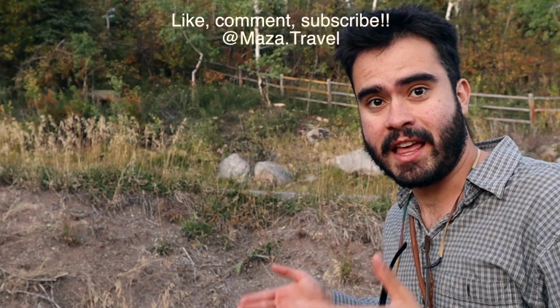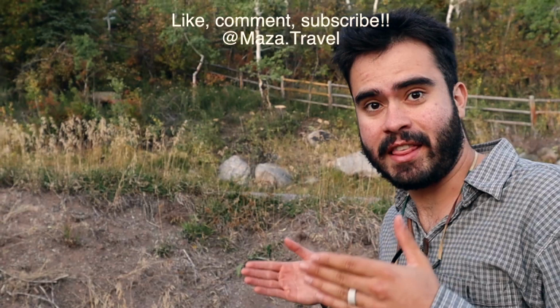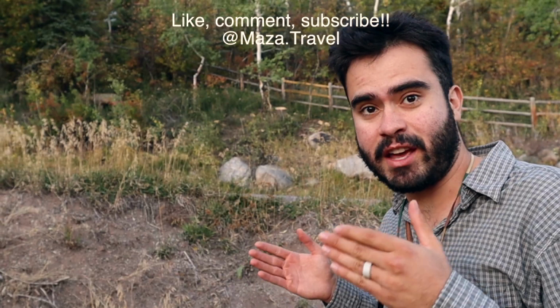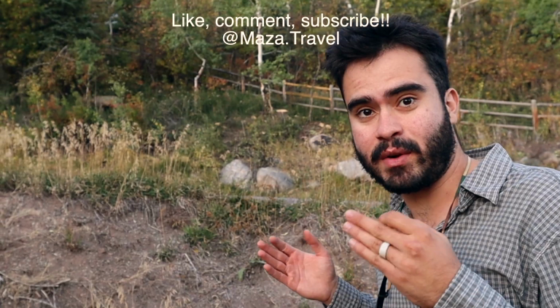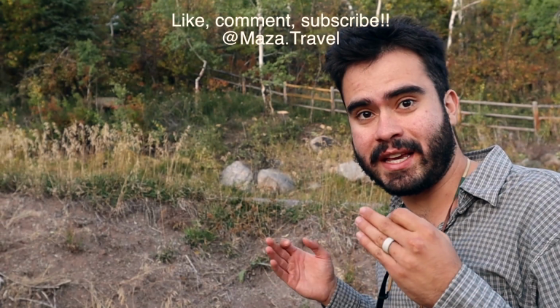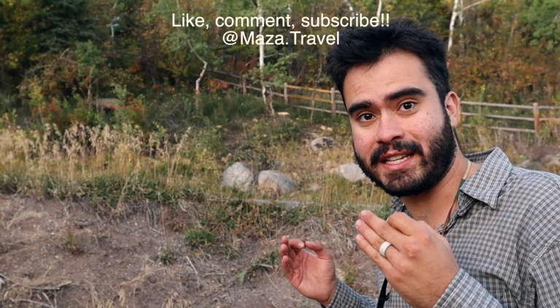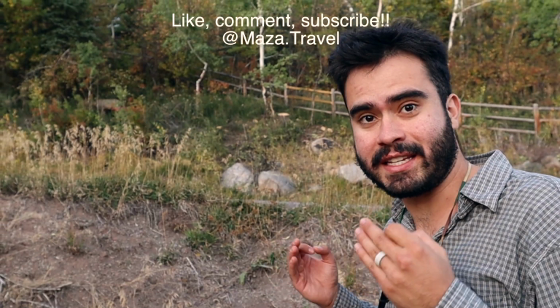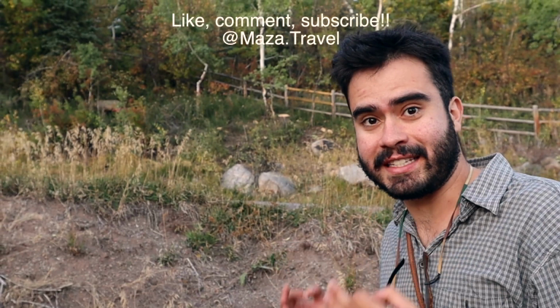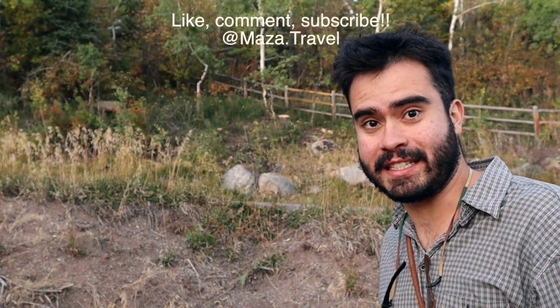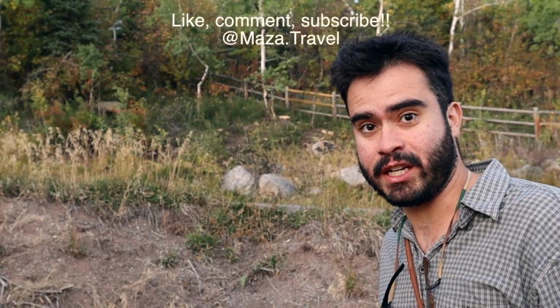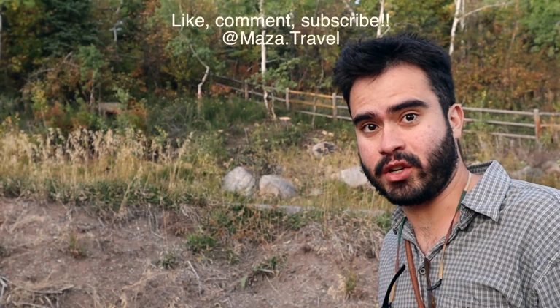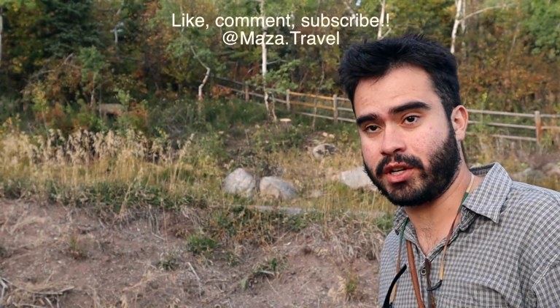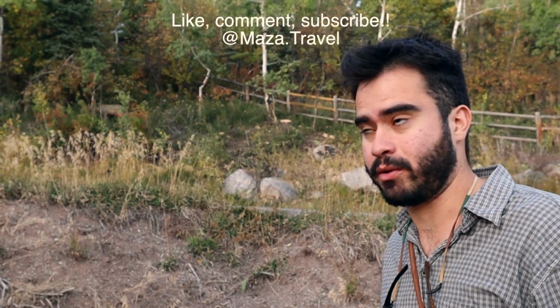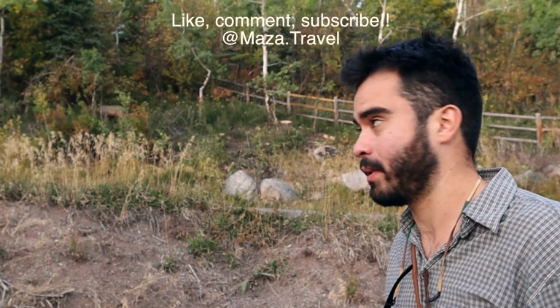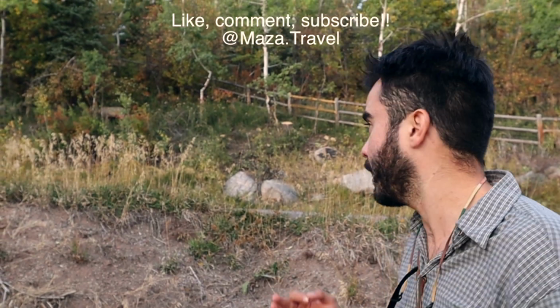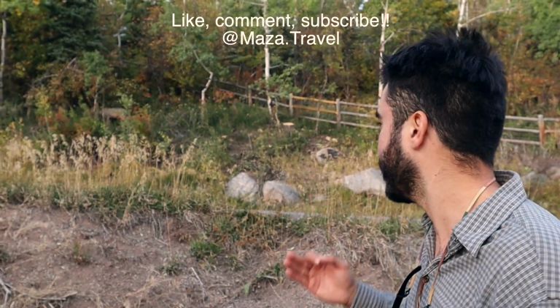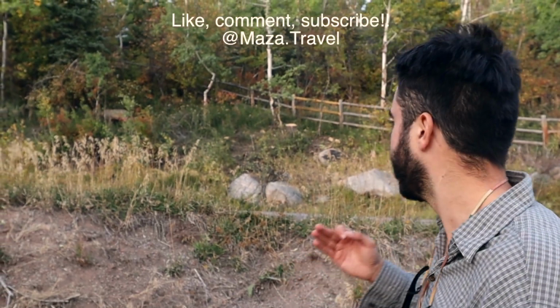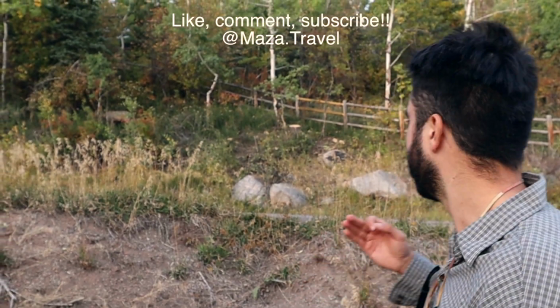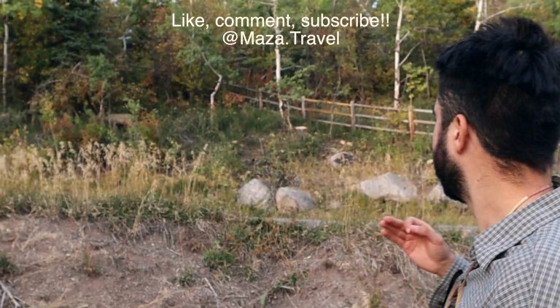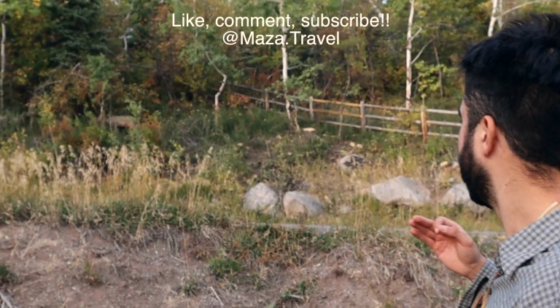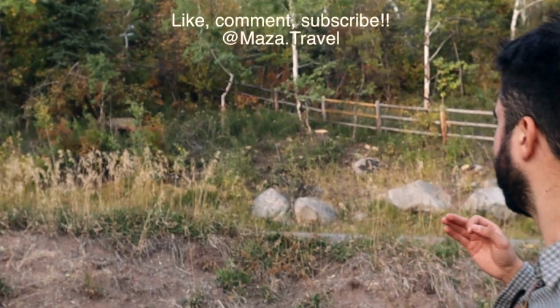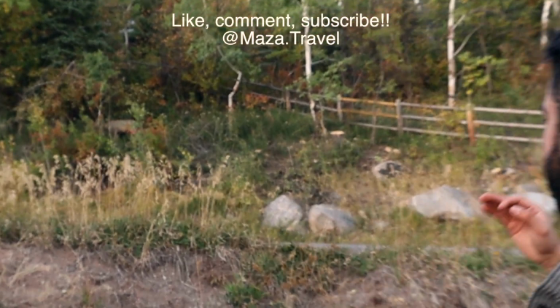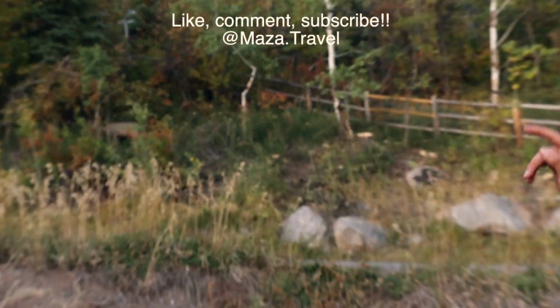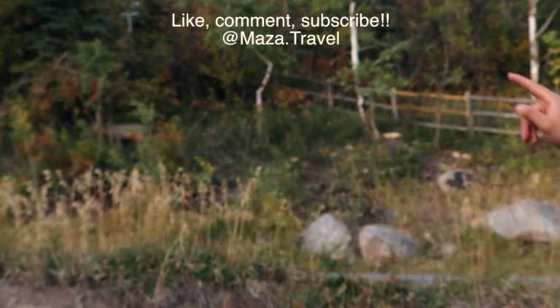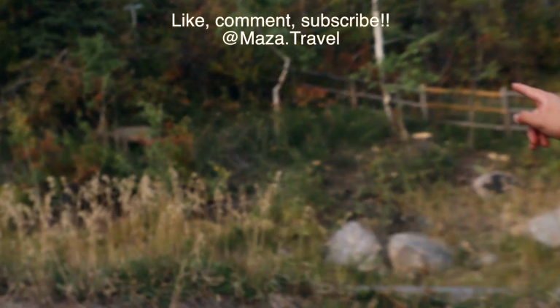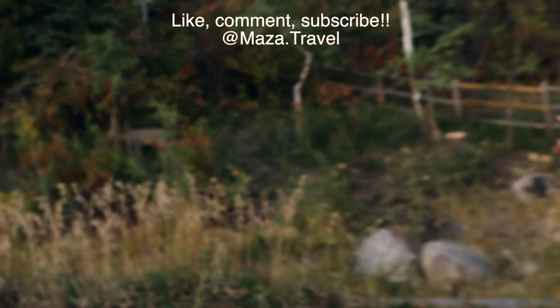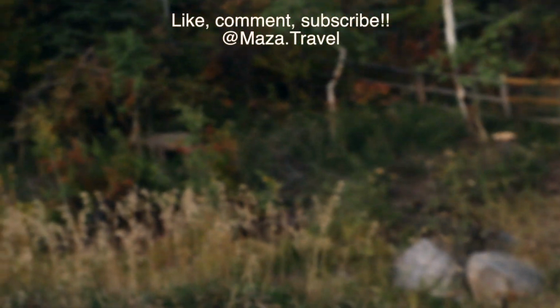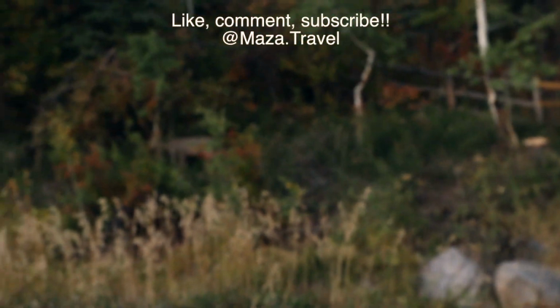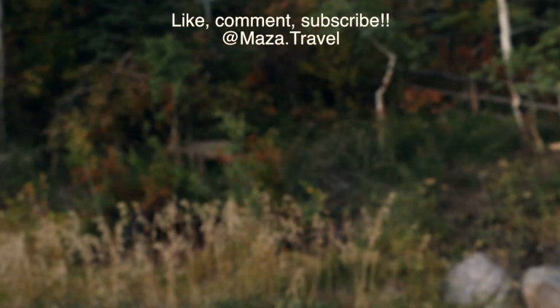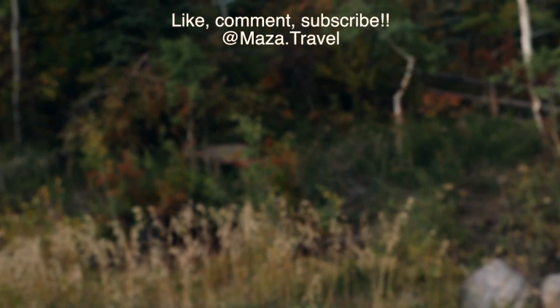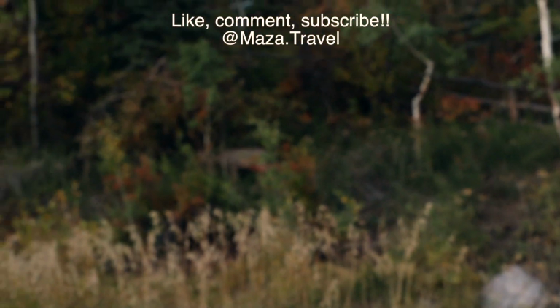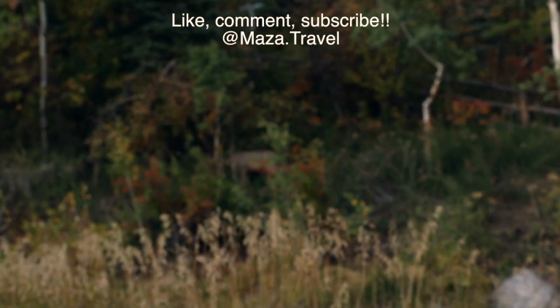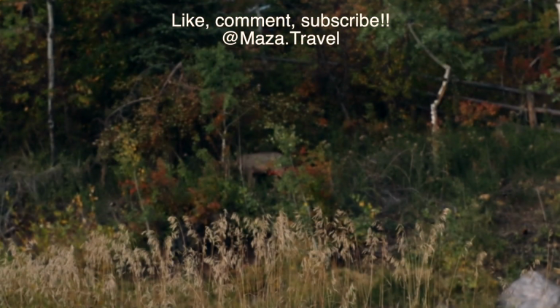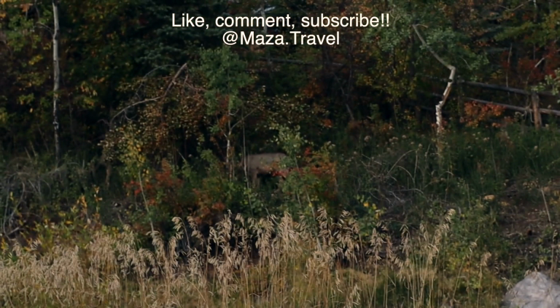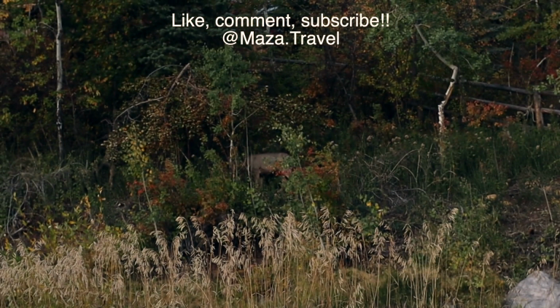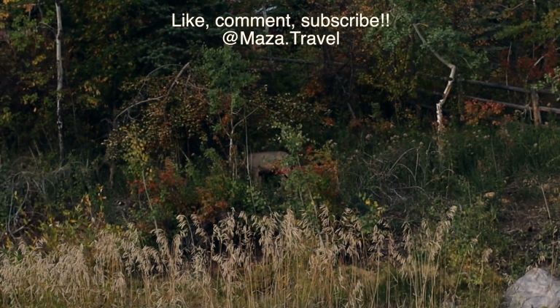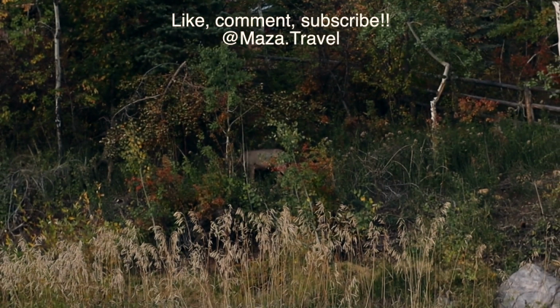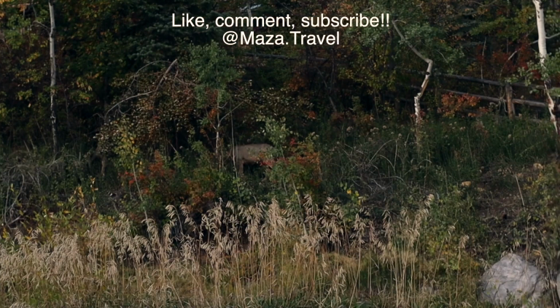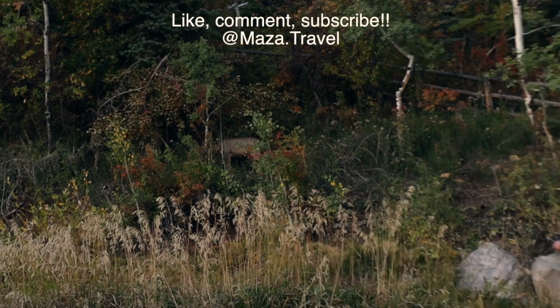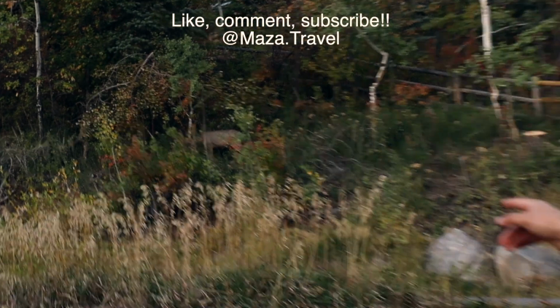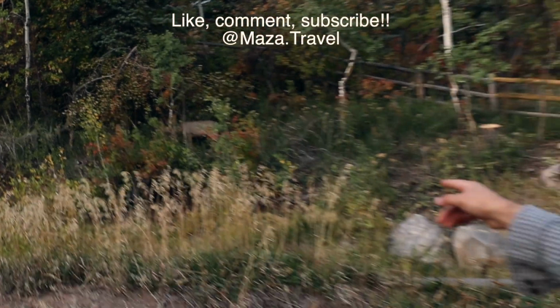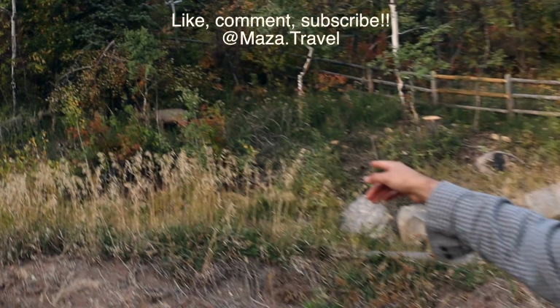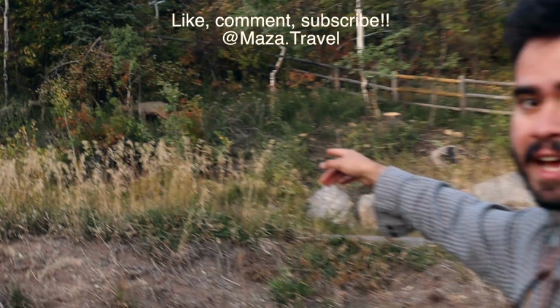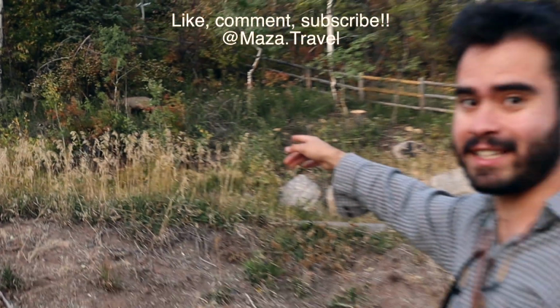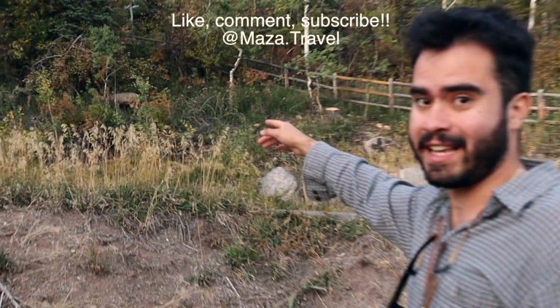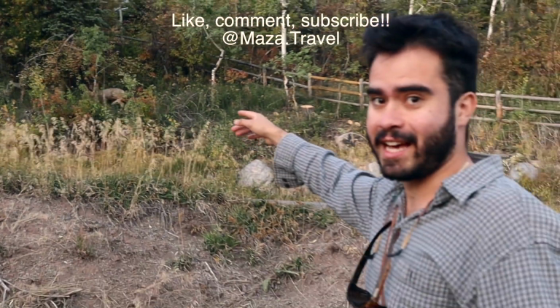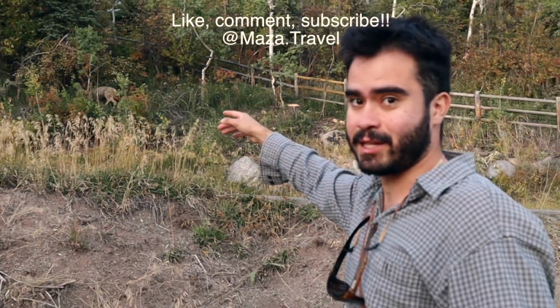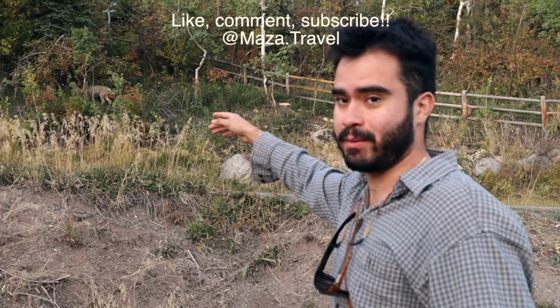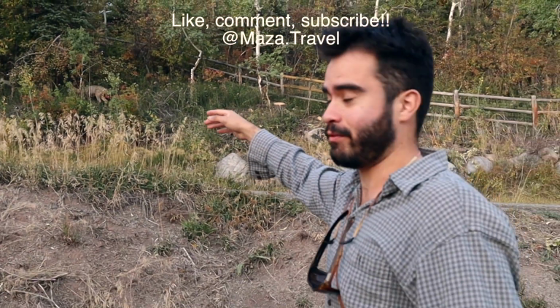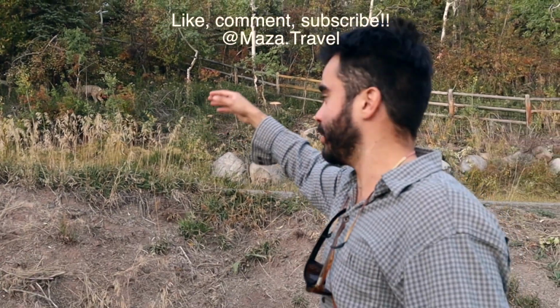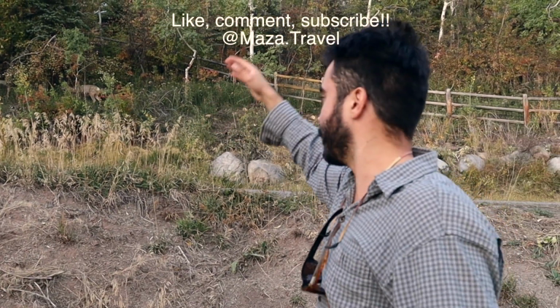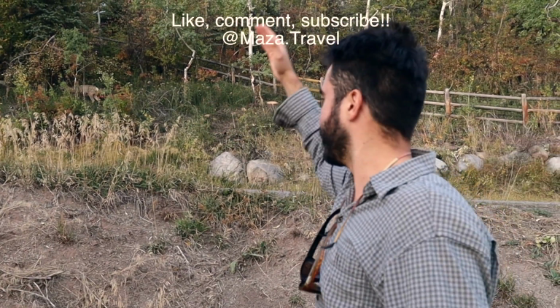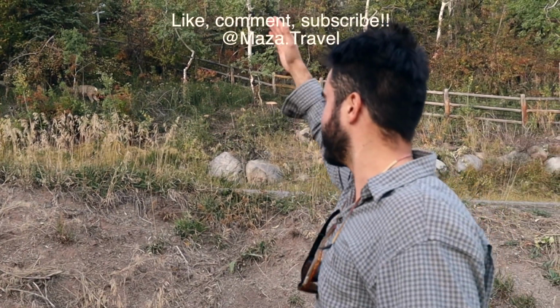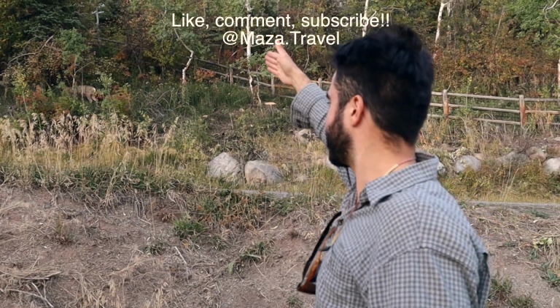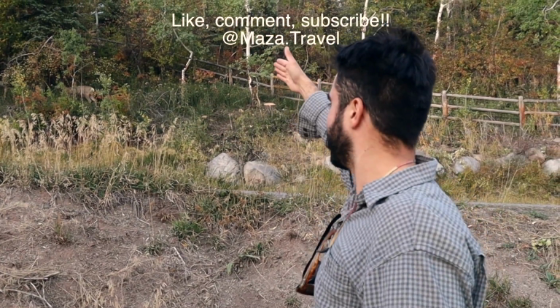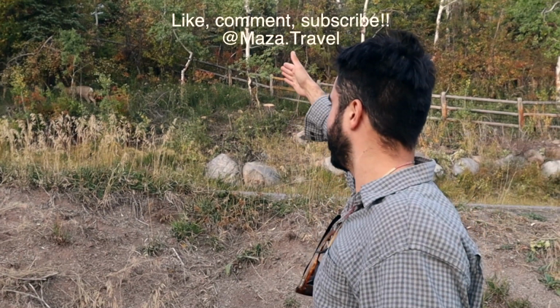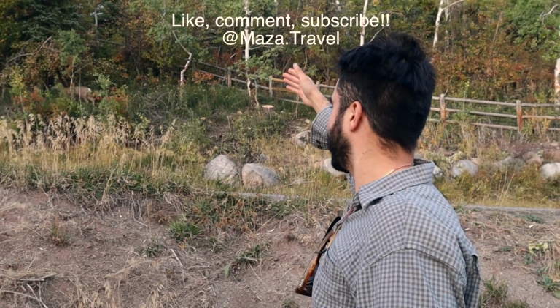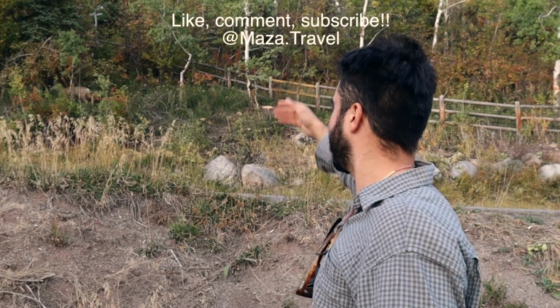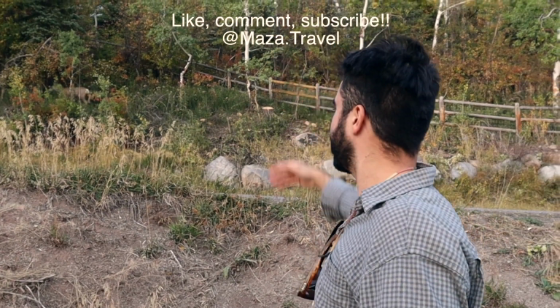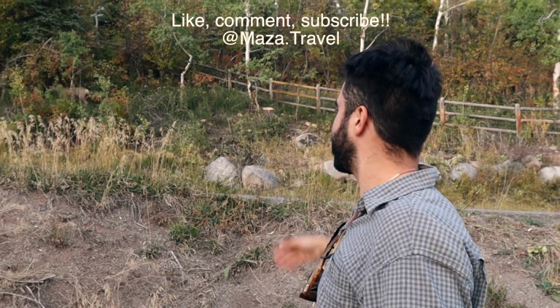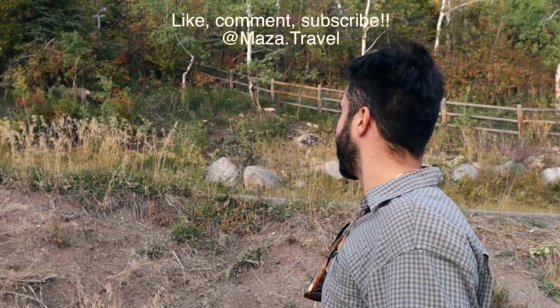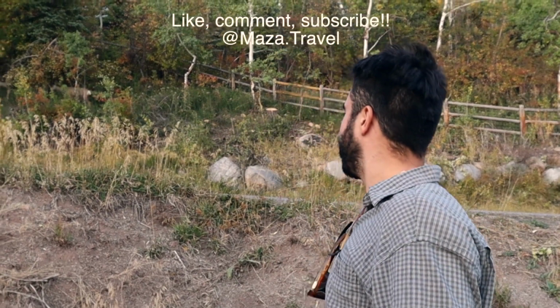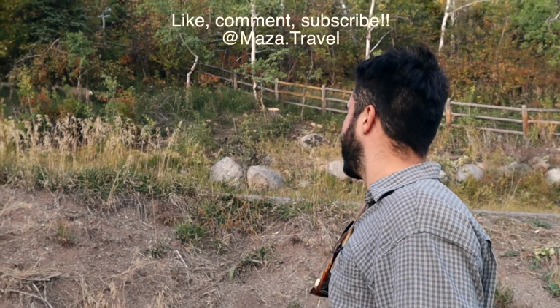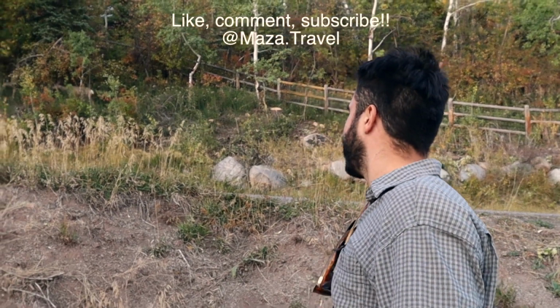There is a deer nearby. There he is — the mule deer from our last Aspen video. He's still there. What's up, buddy?